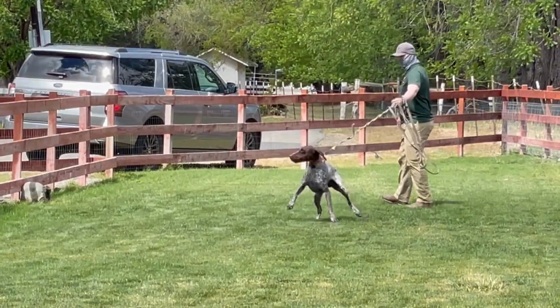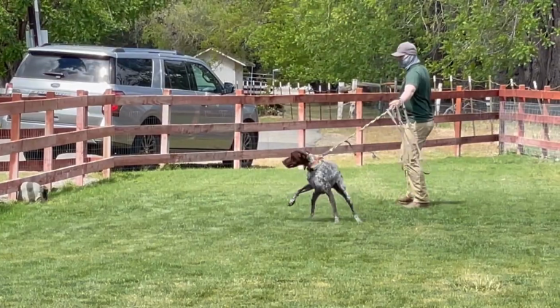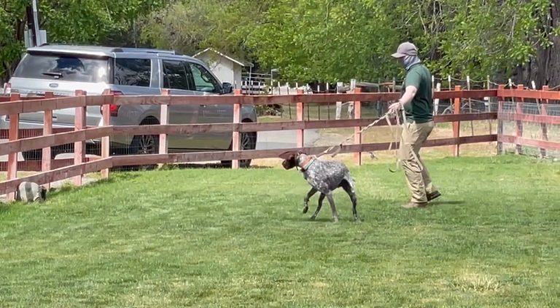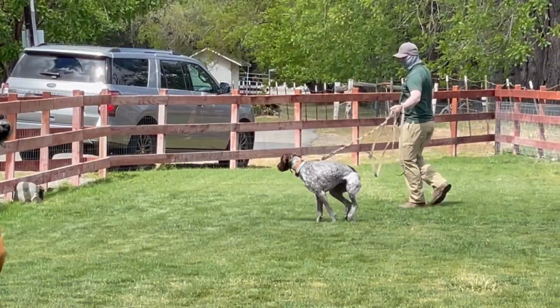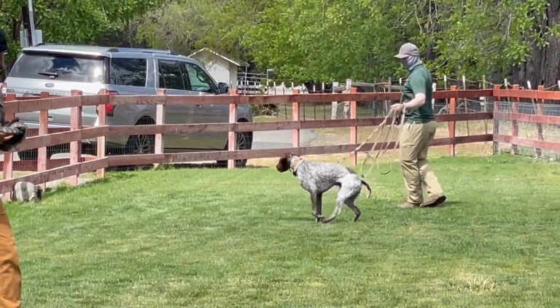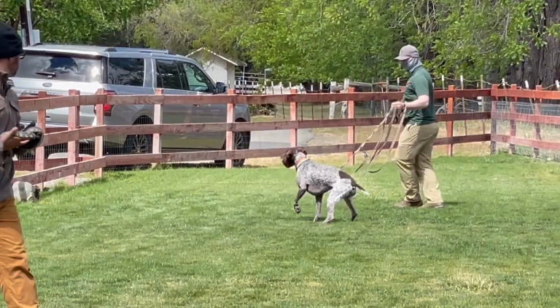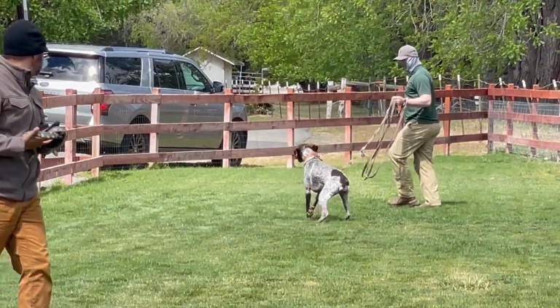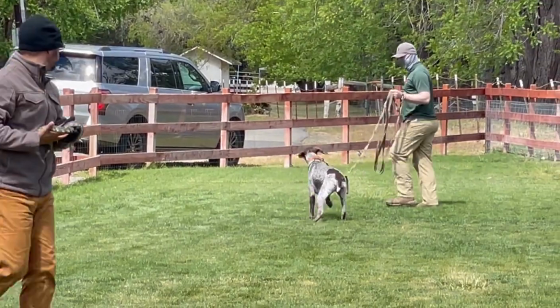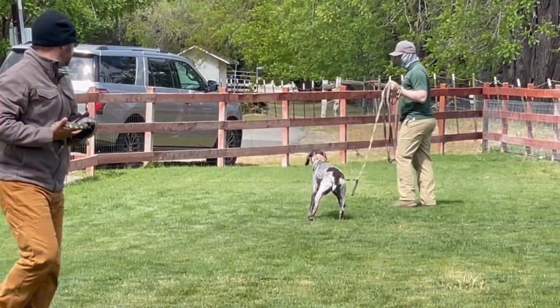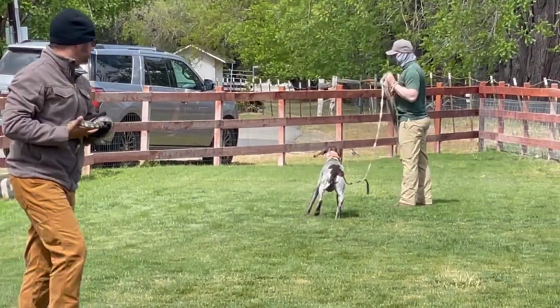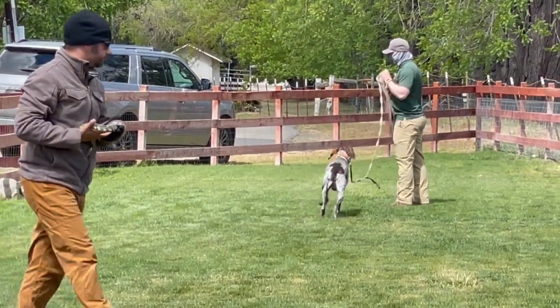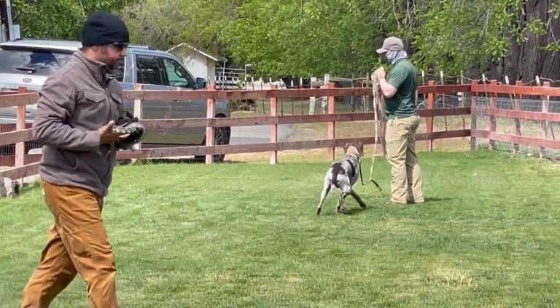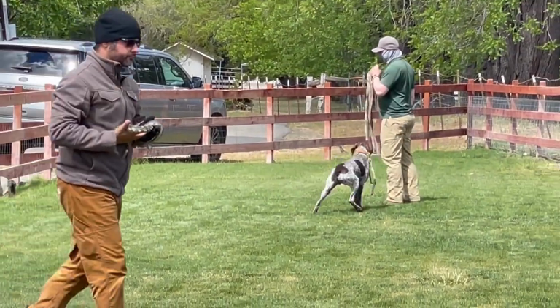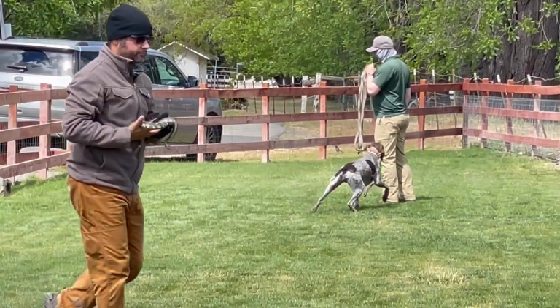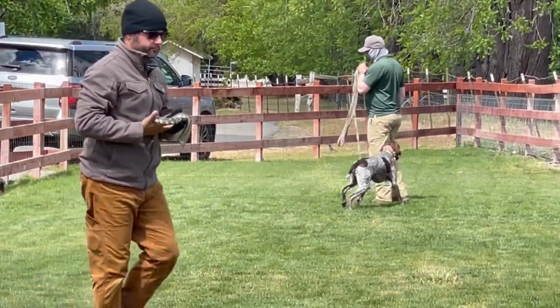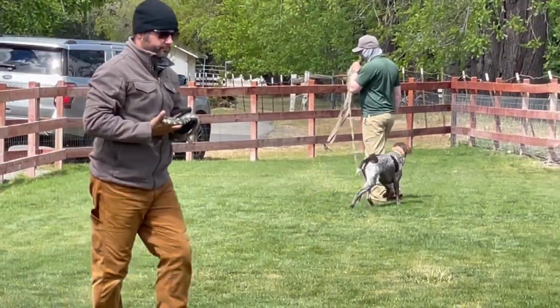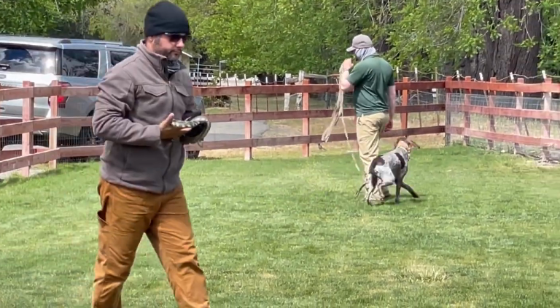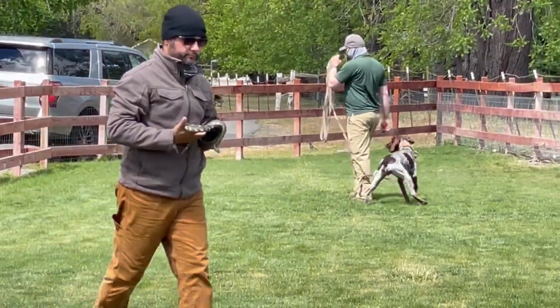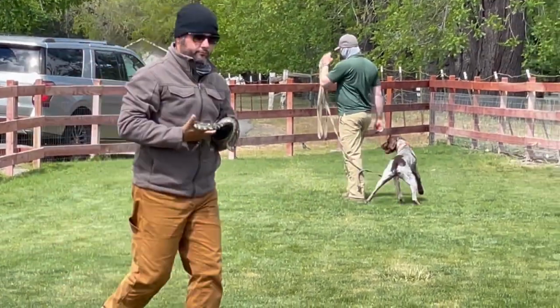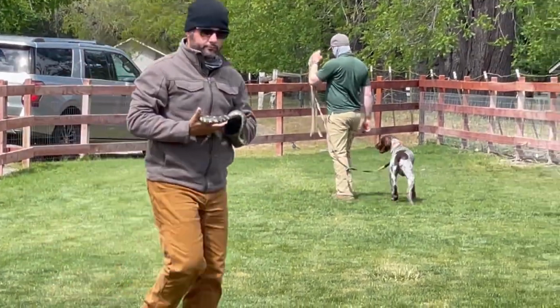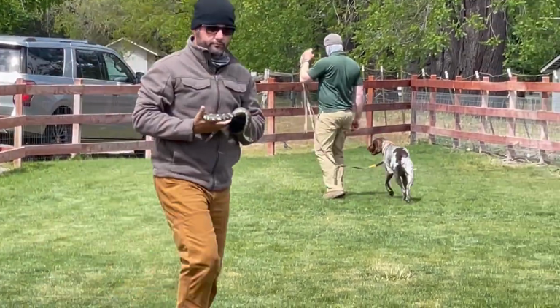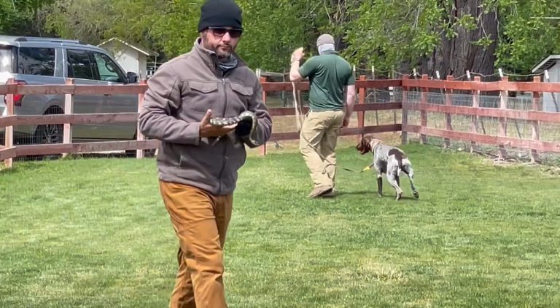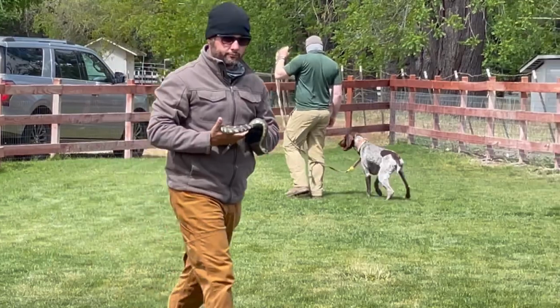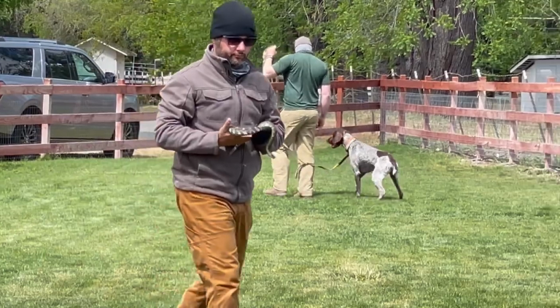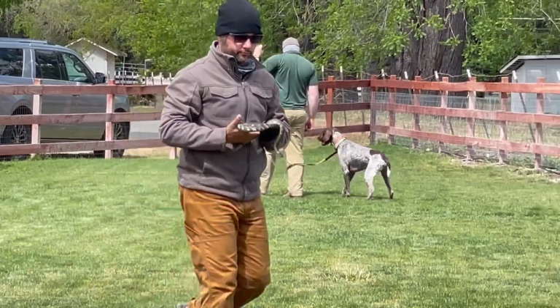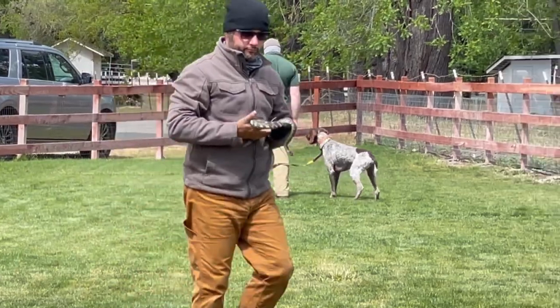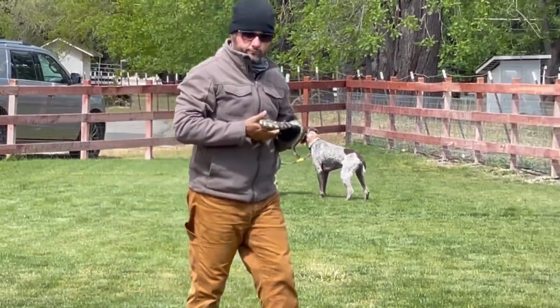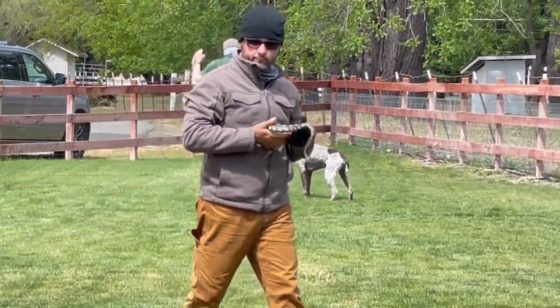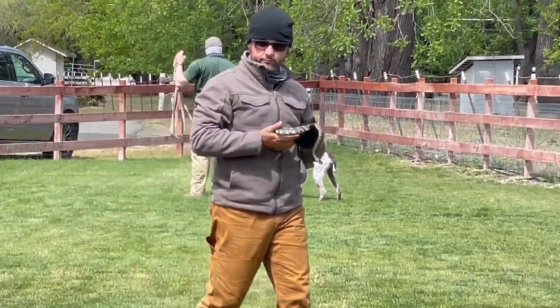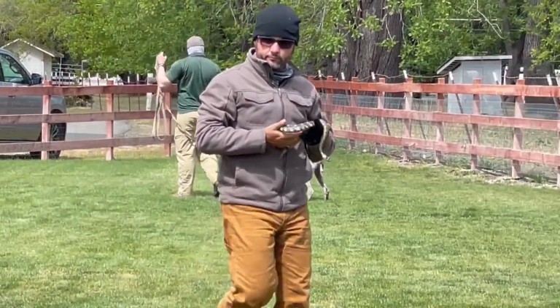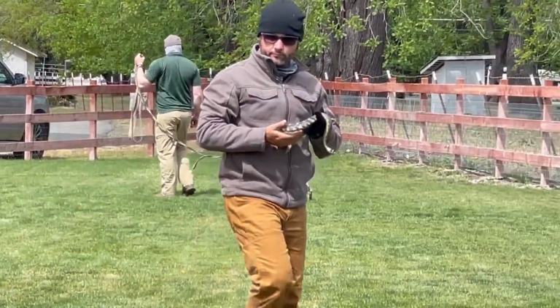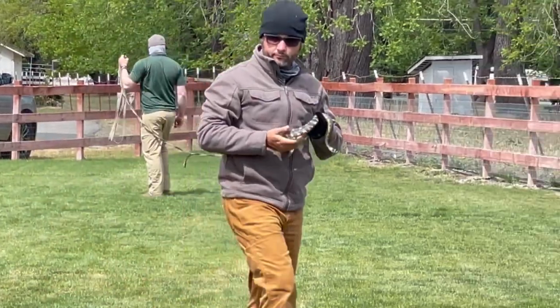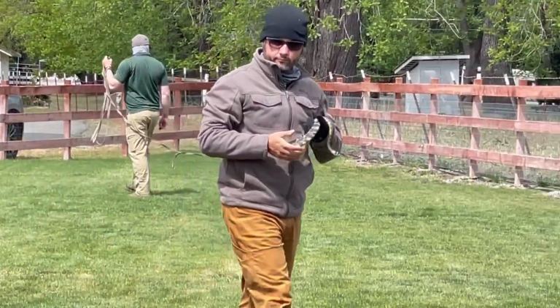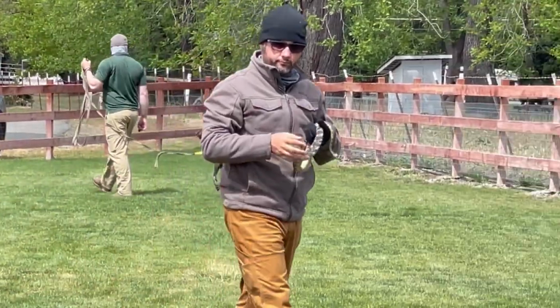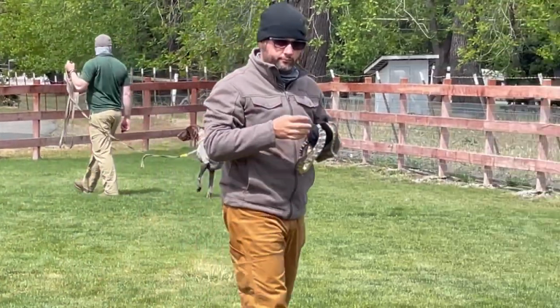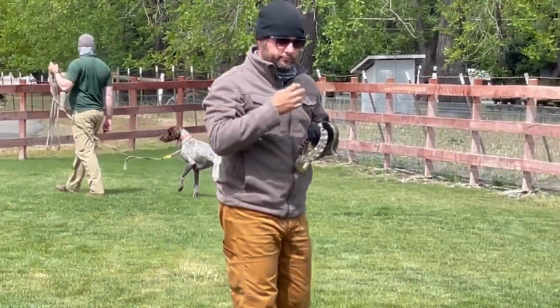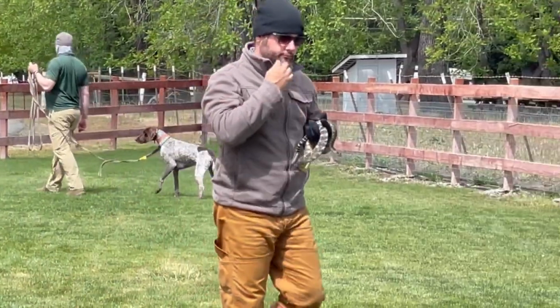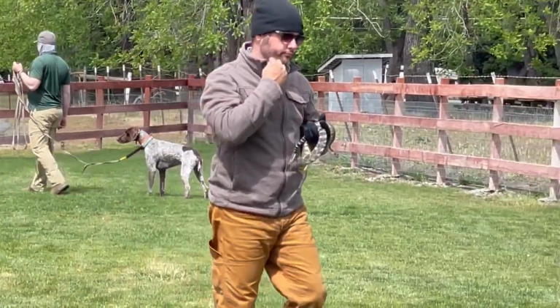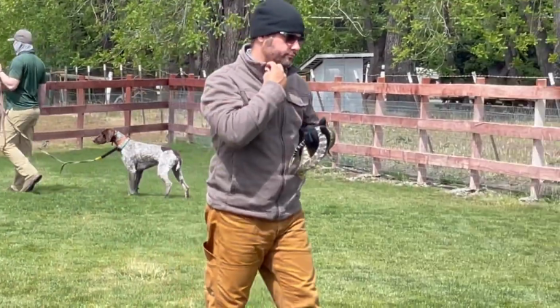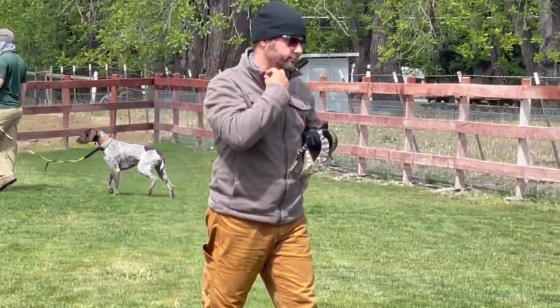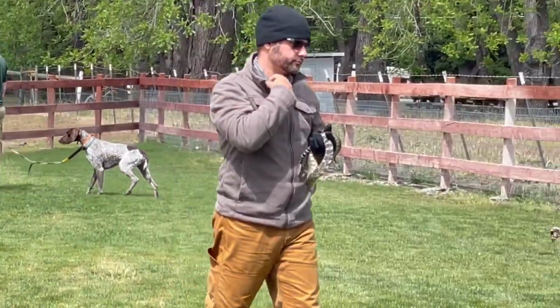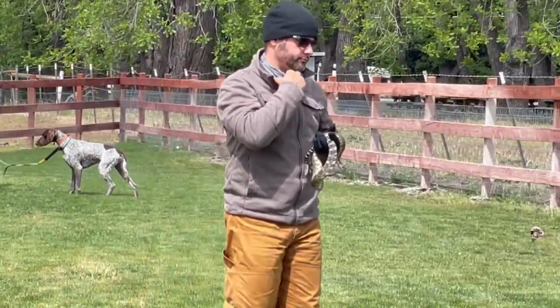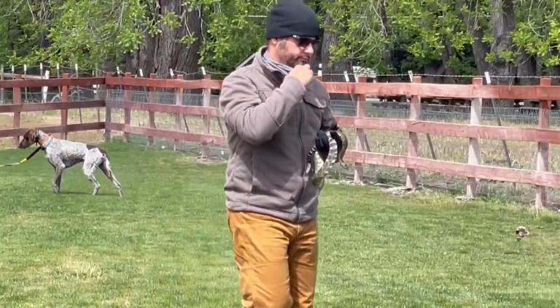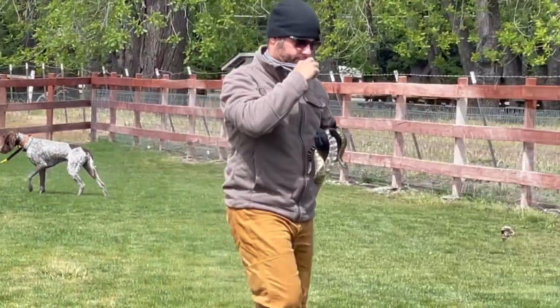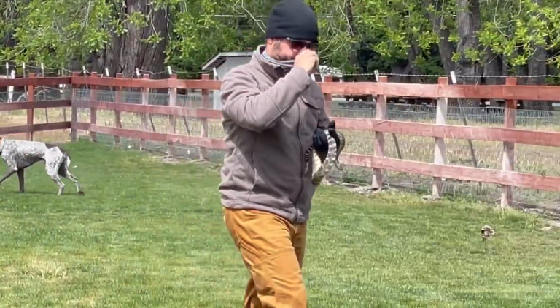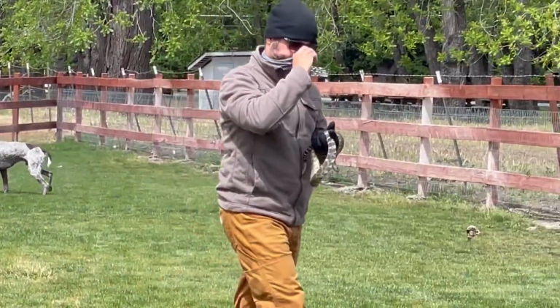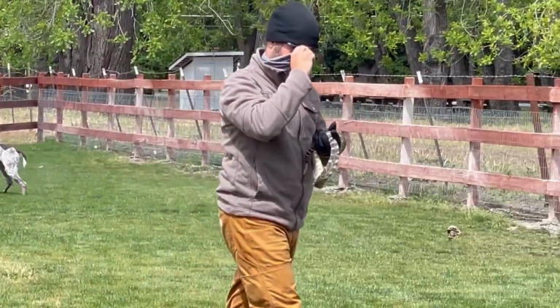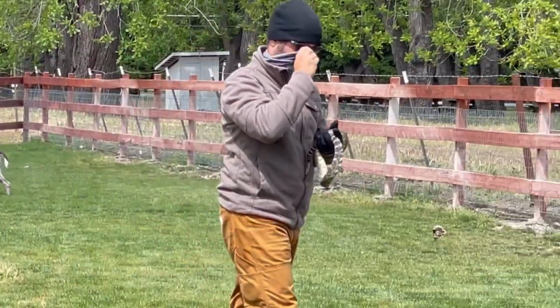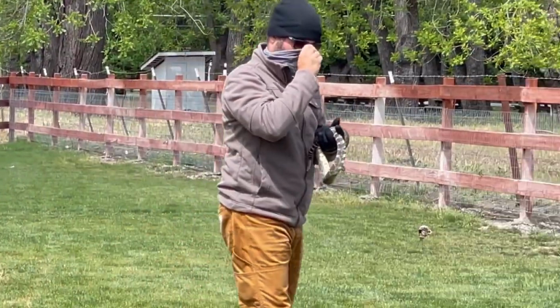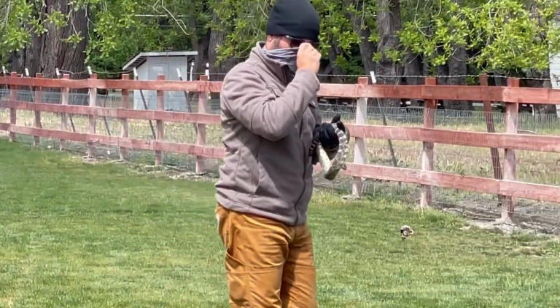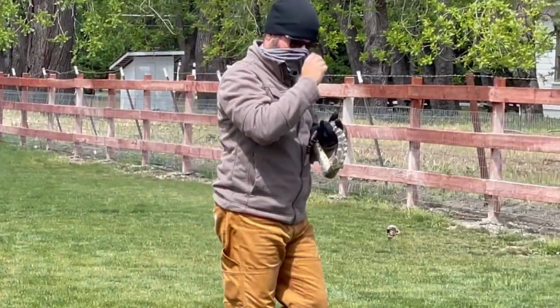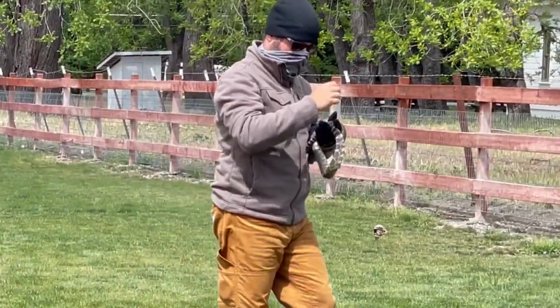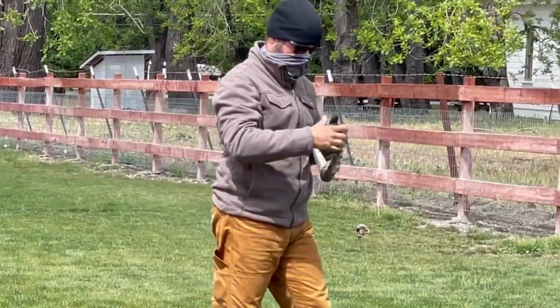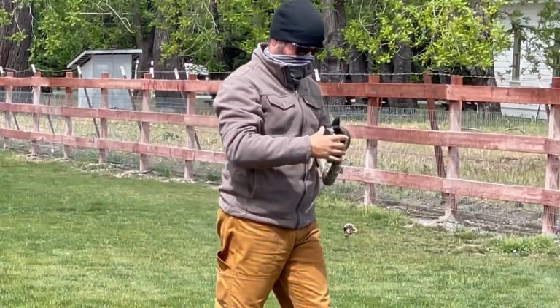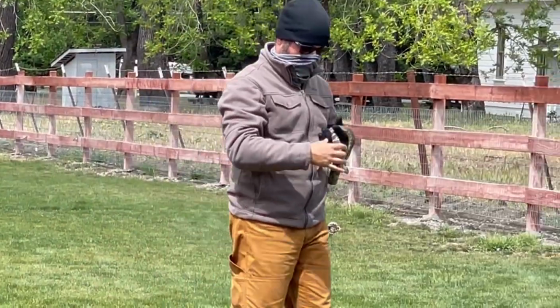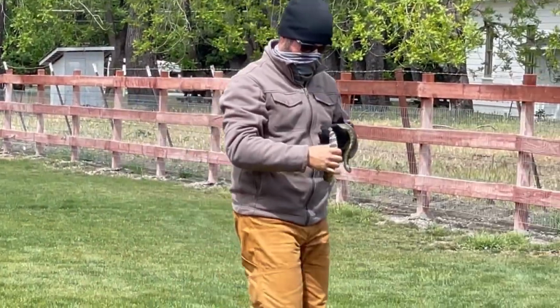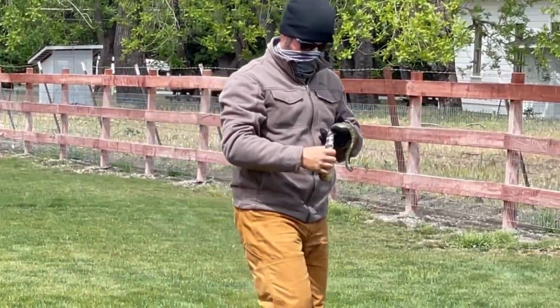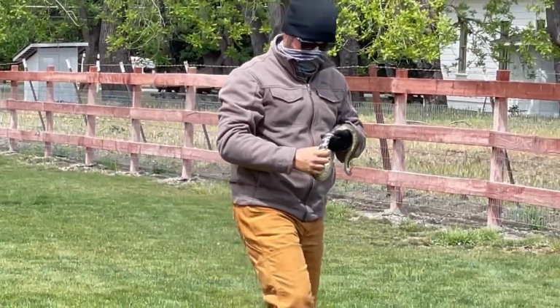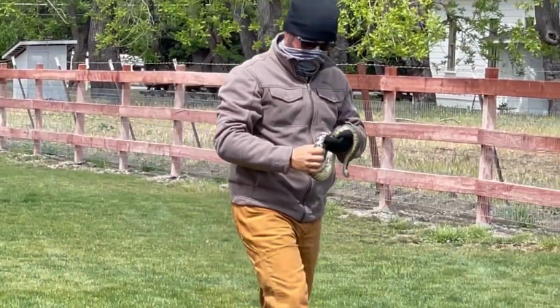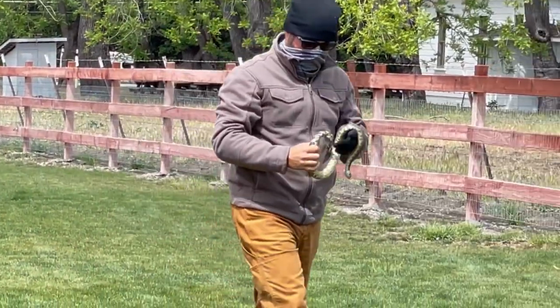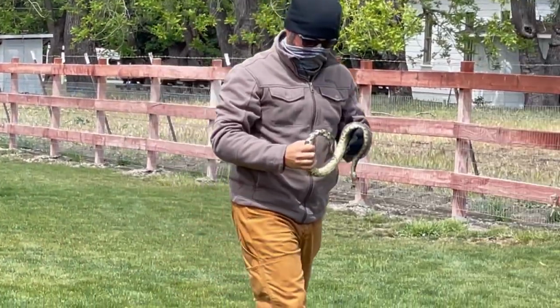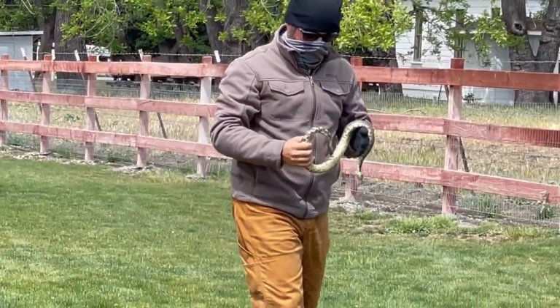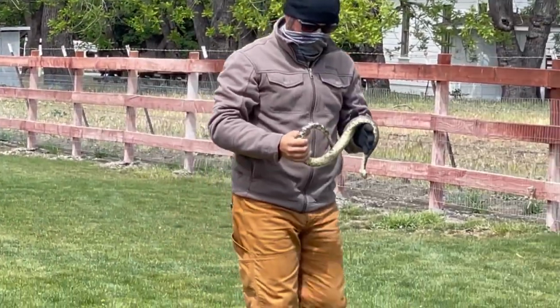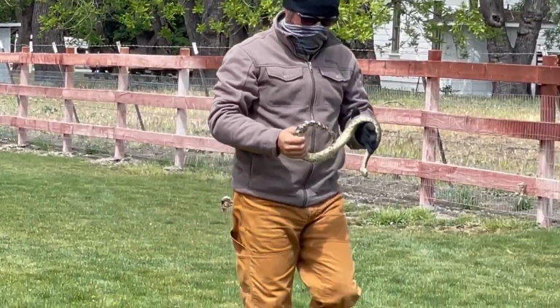In this part of the training, Wally will have to avoid an adult rattlesnake when called towards the trainer.